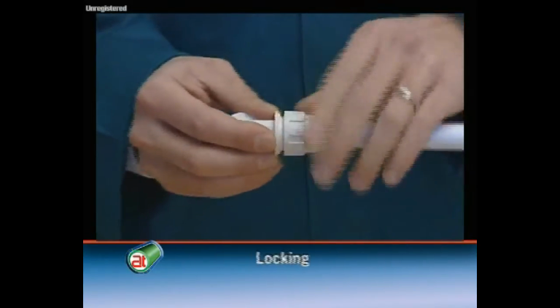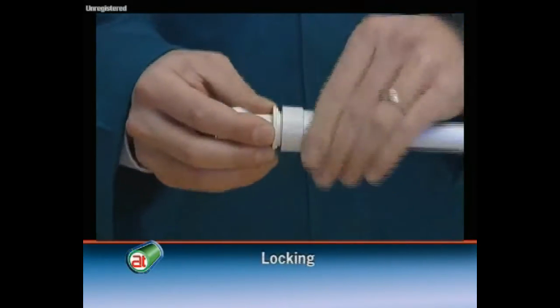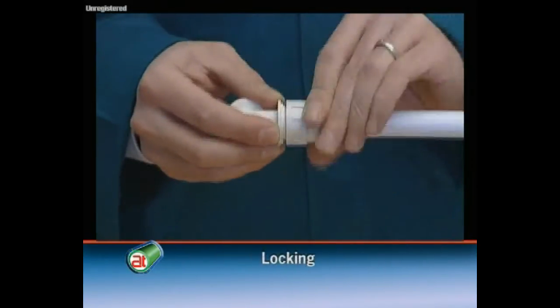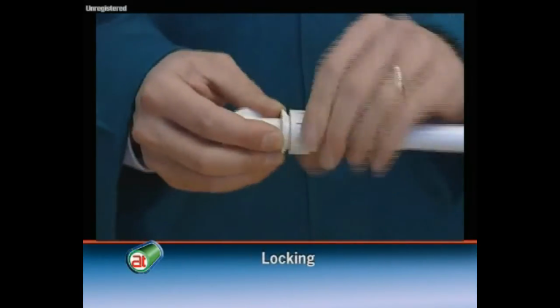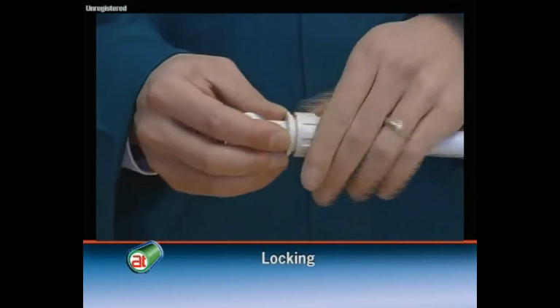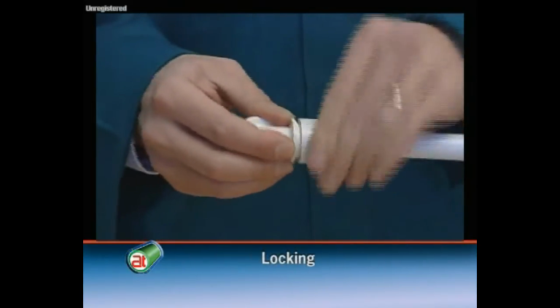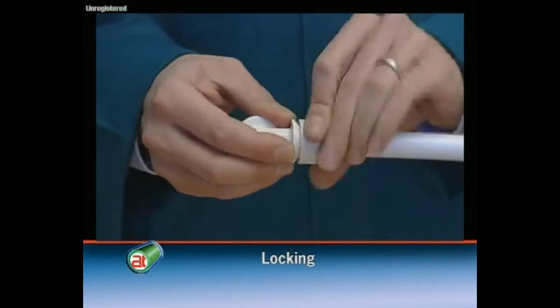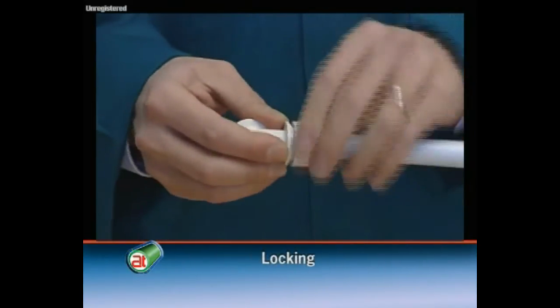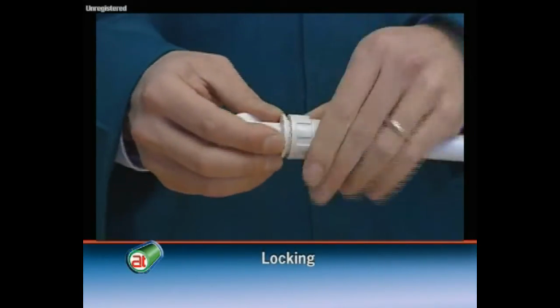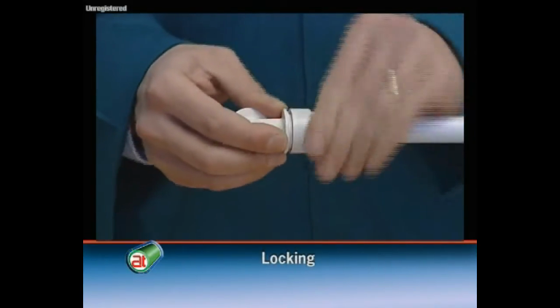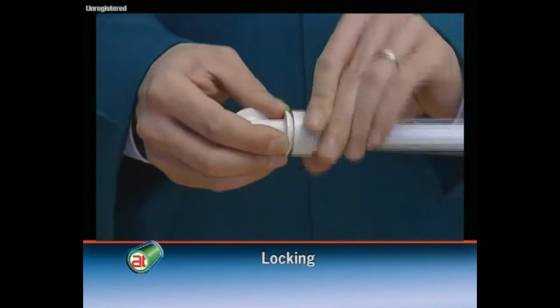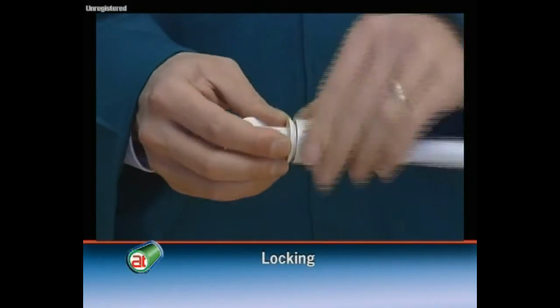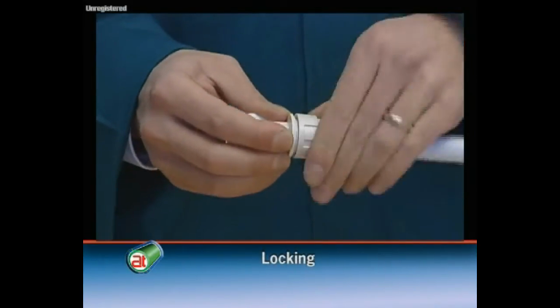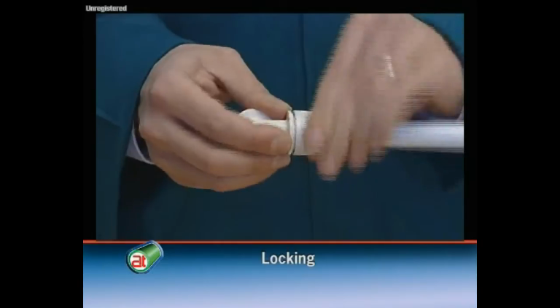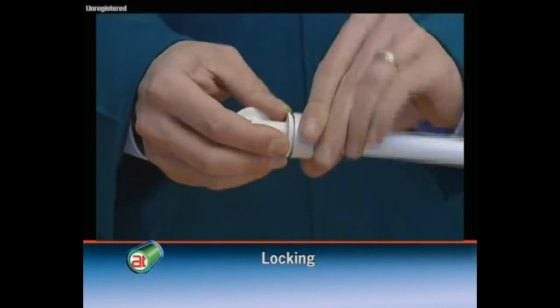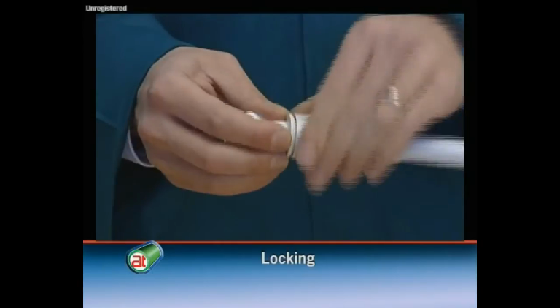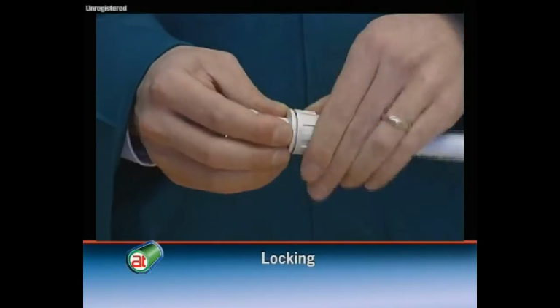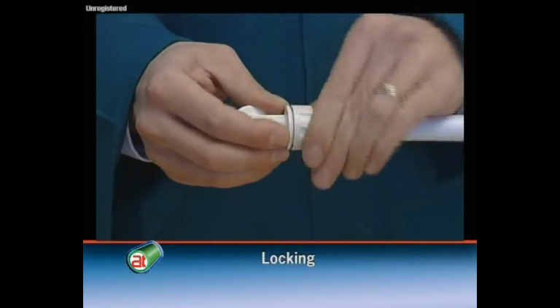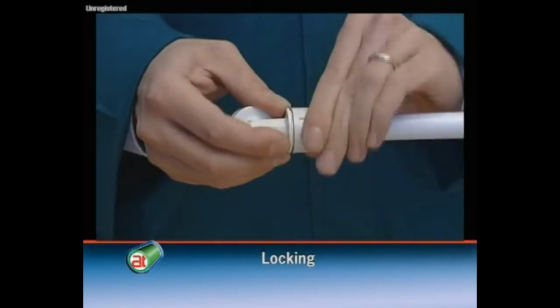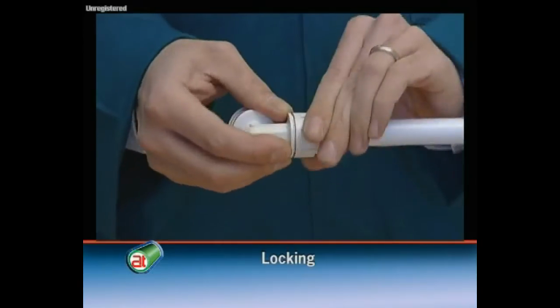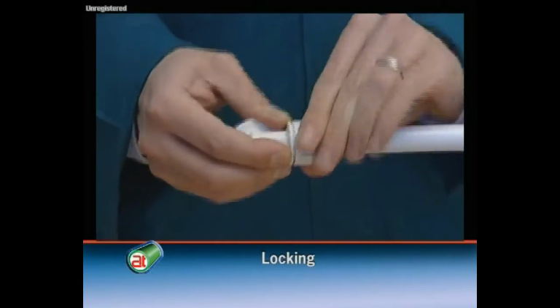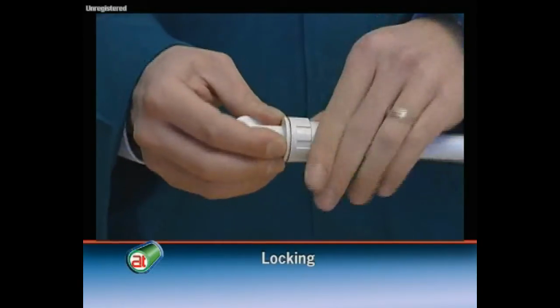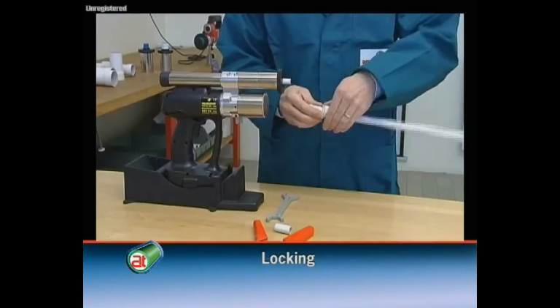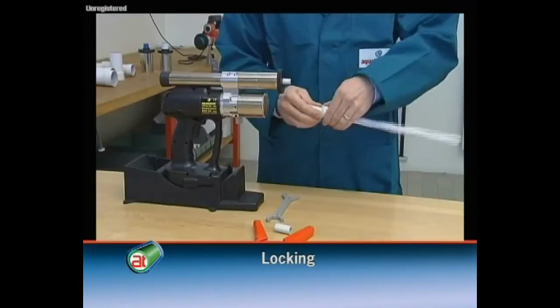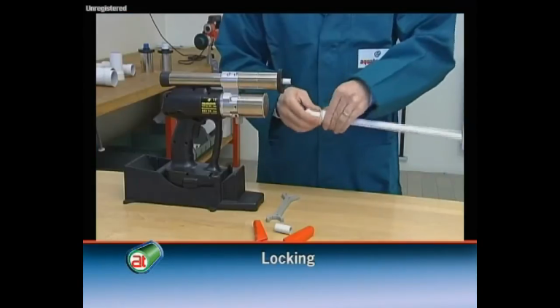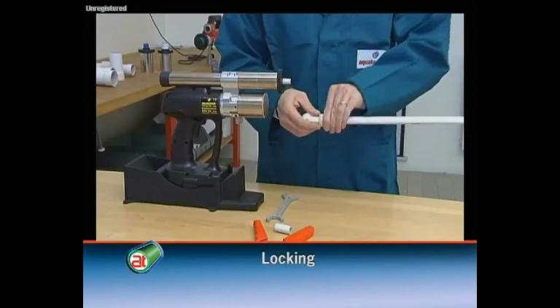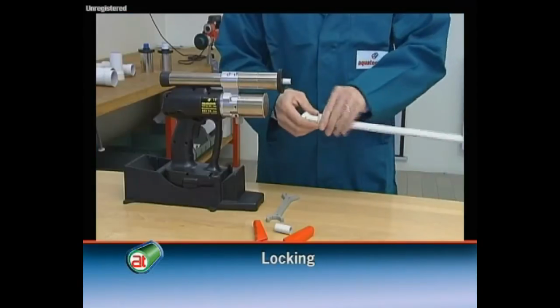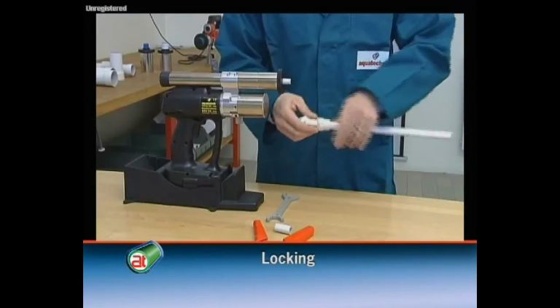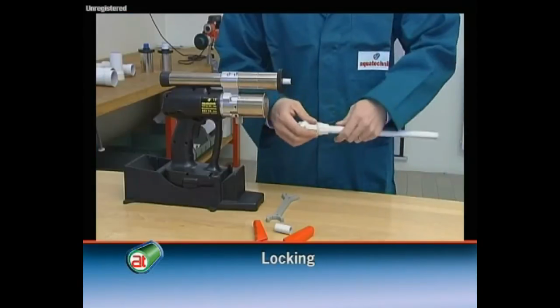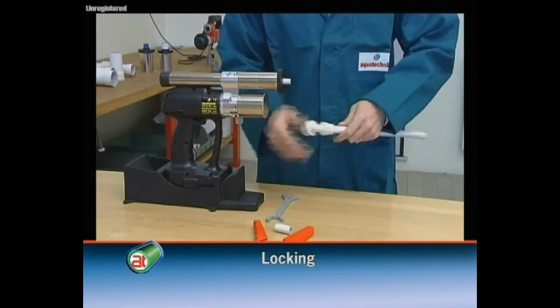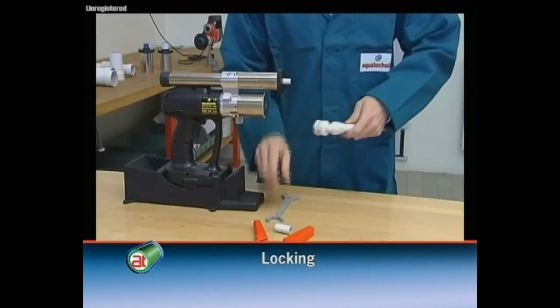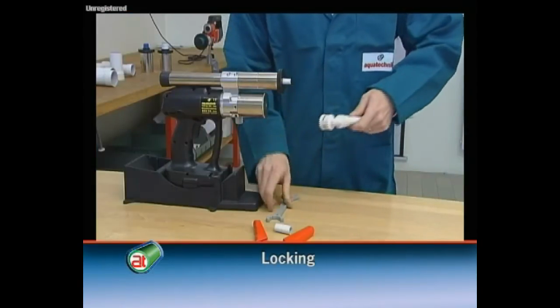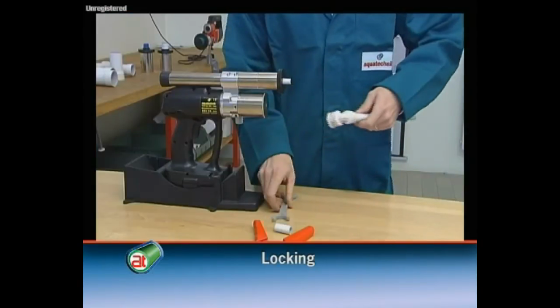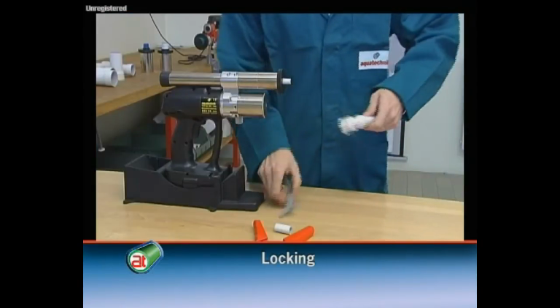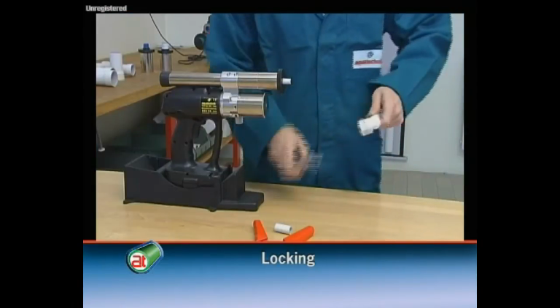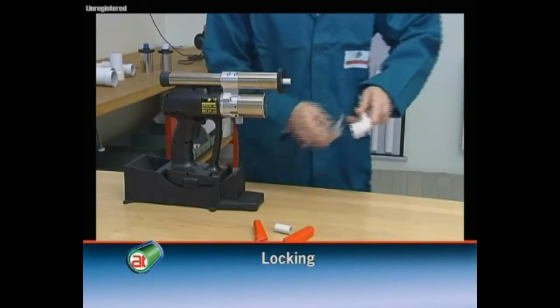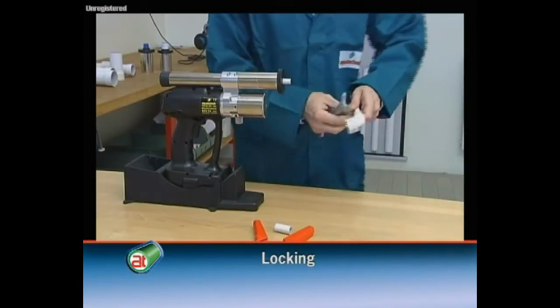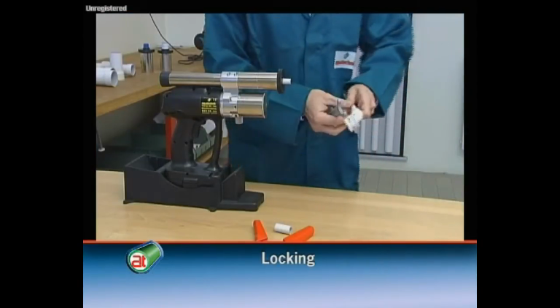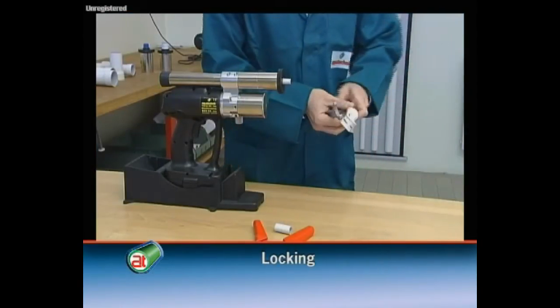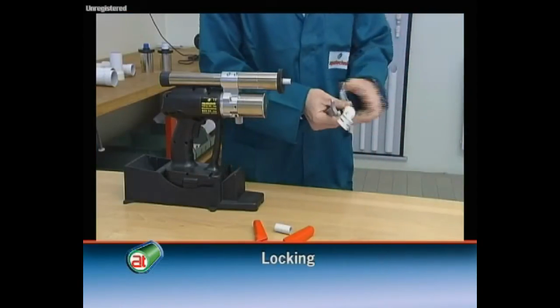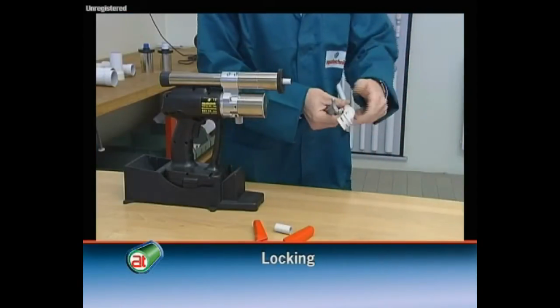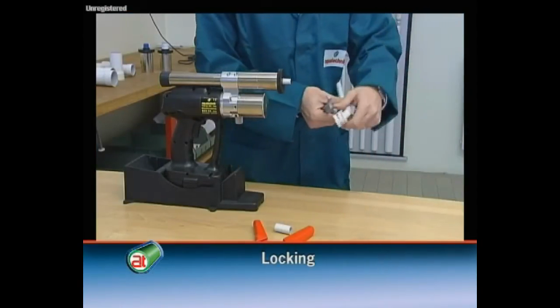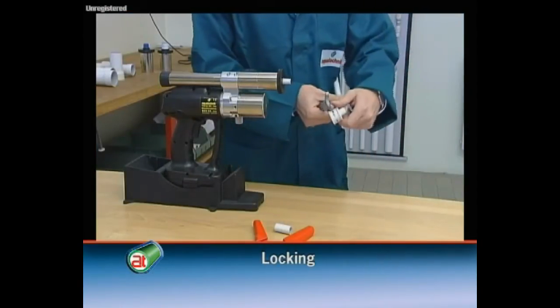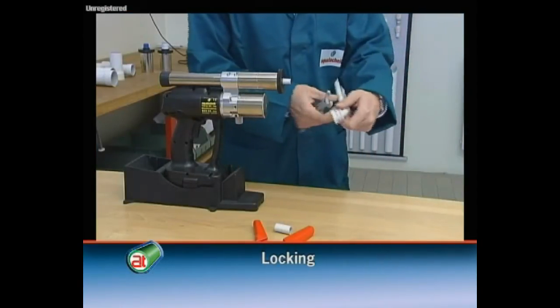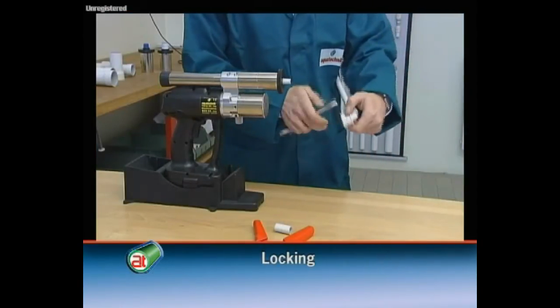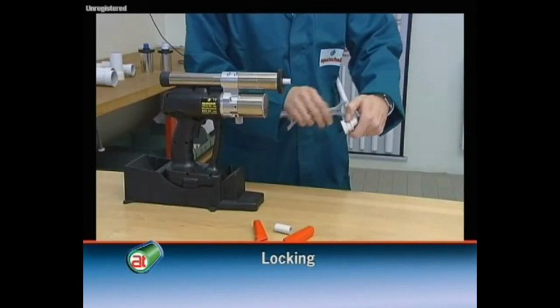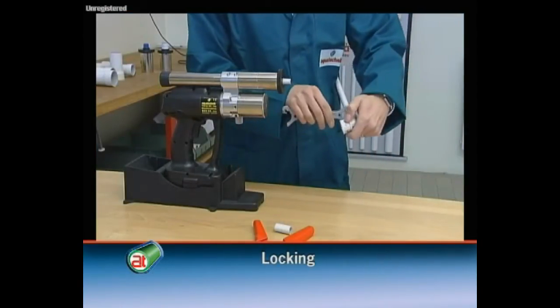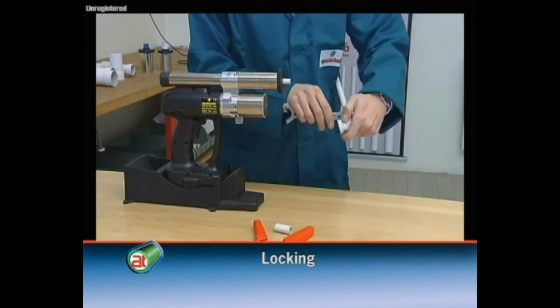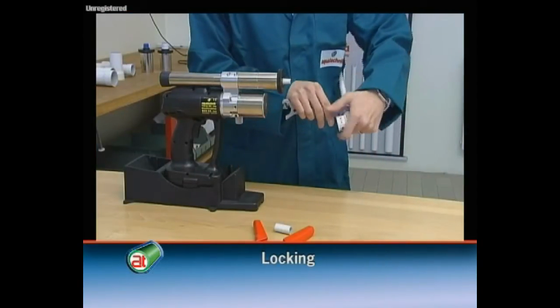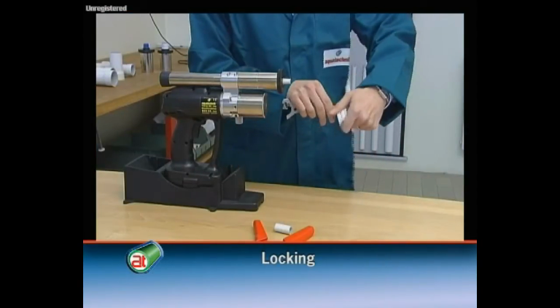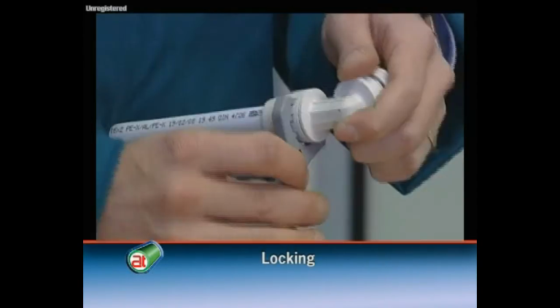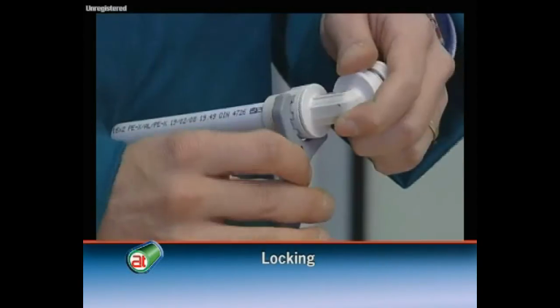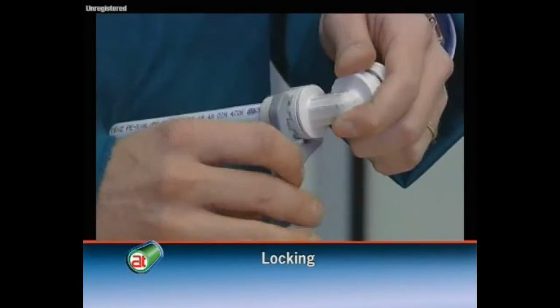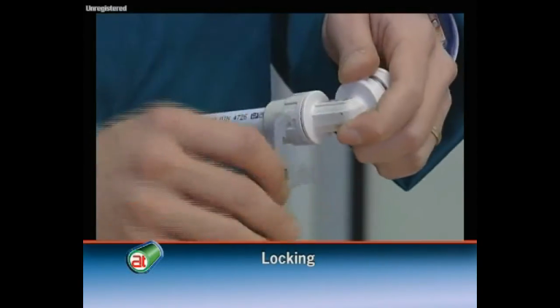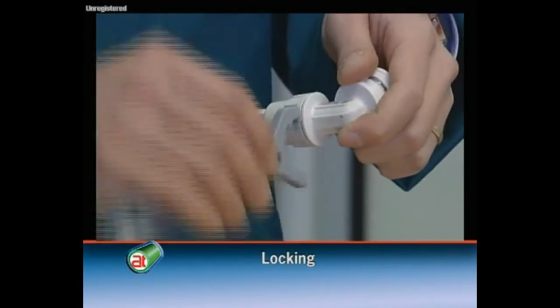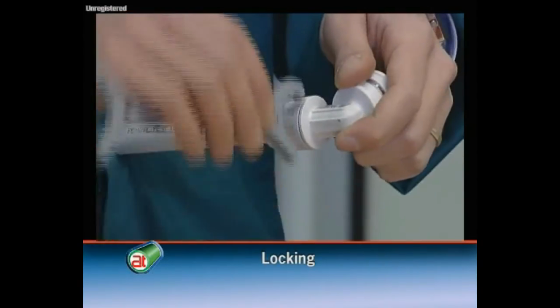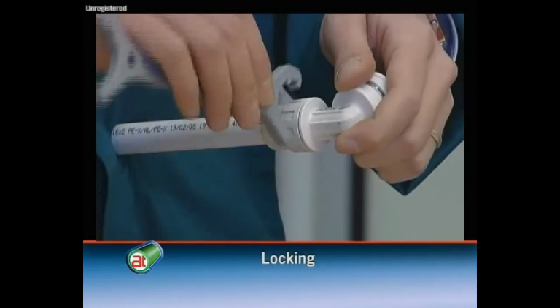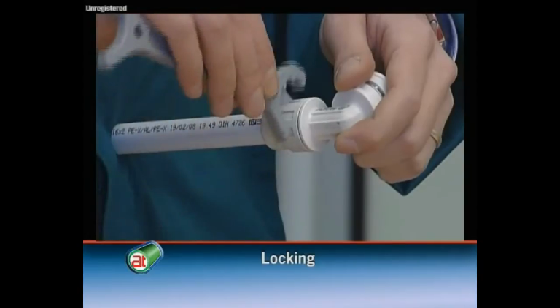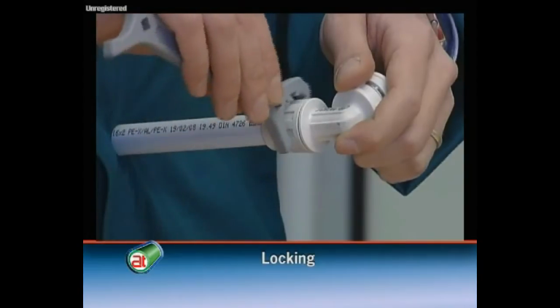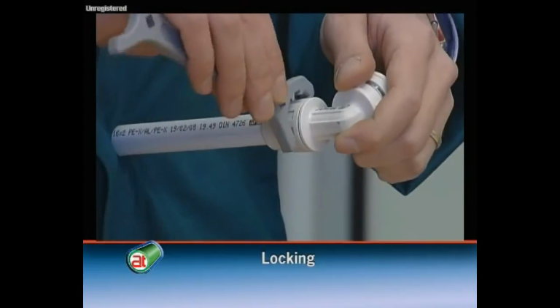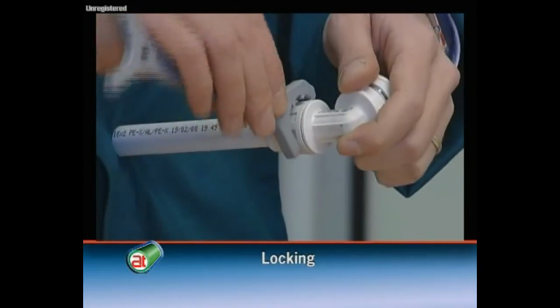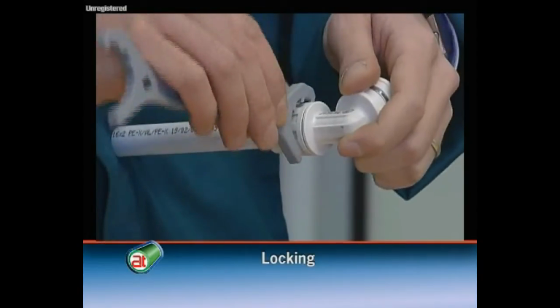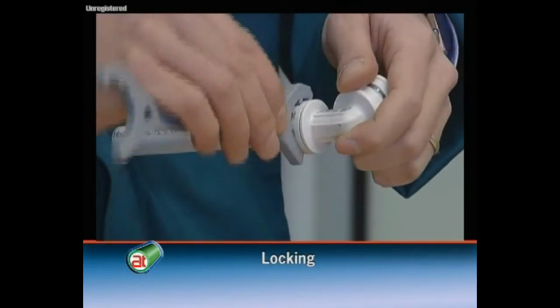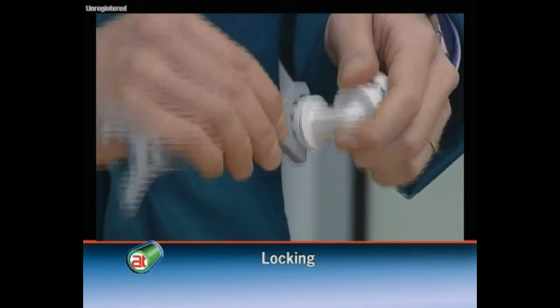After having introduced the fitting into the coupled pipe, lock the cap until the anti-unscrewing notch is achieved.